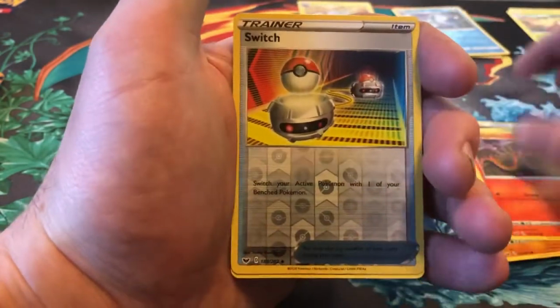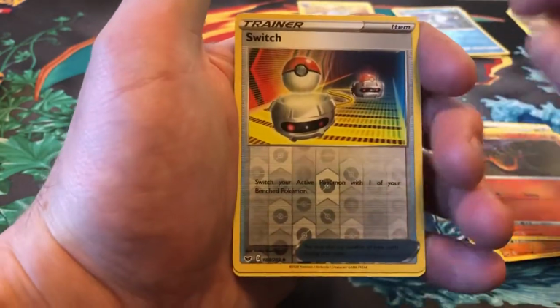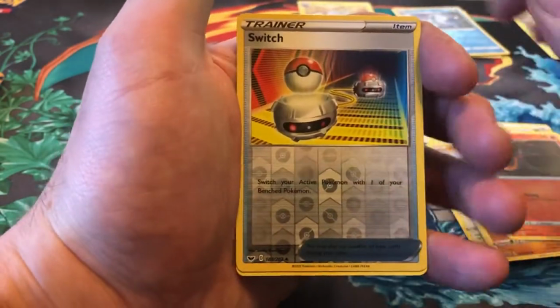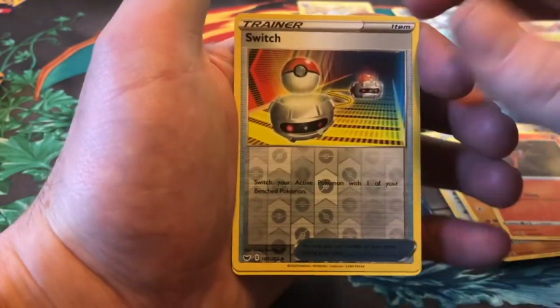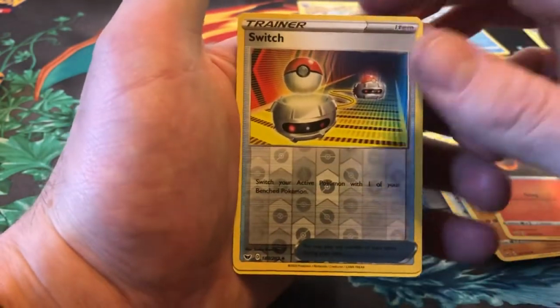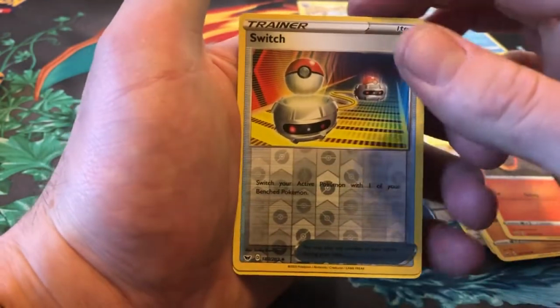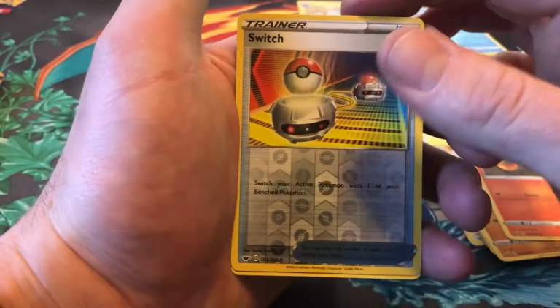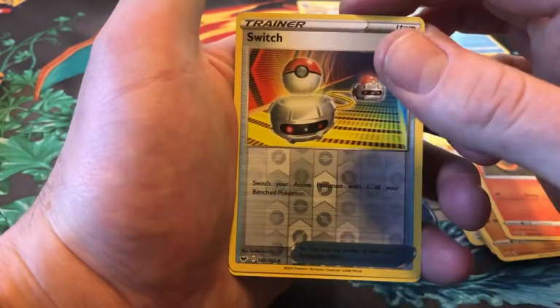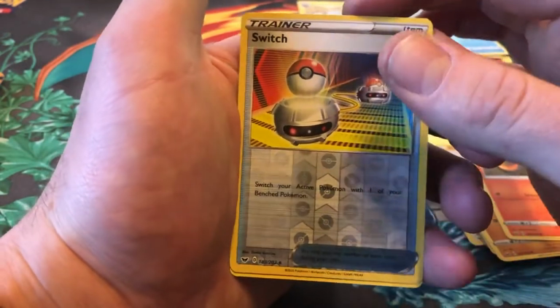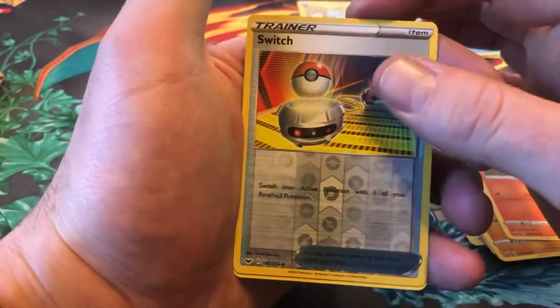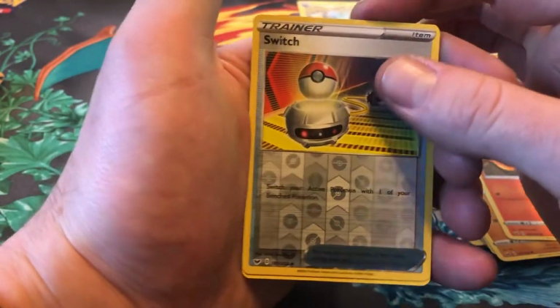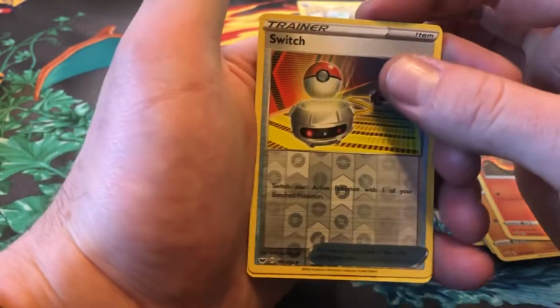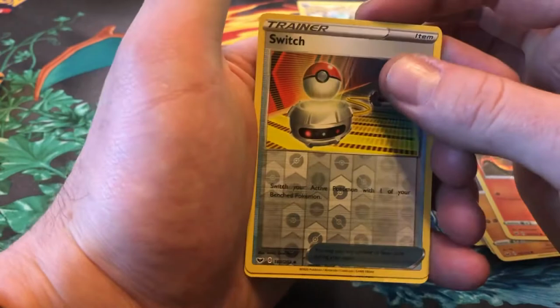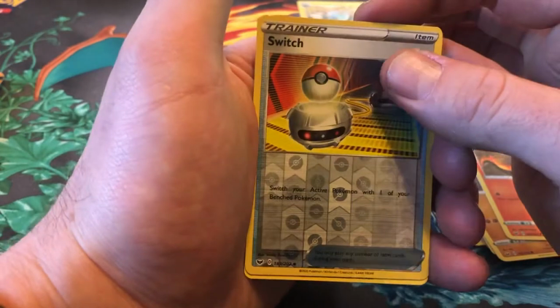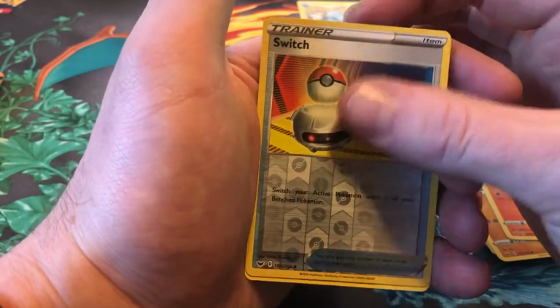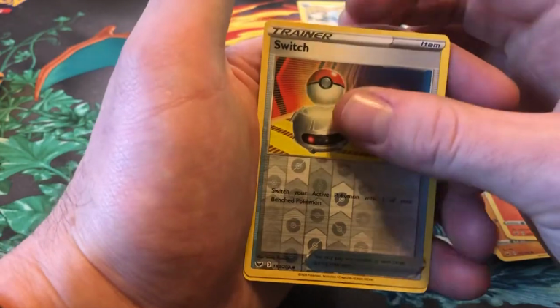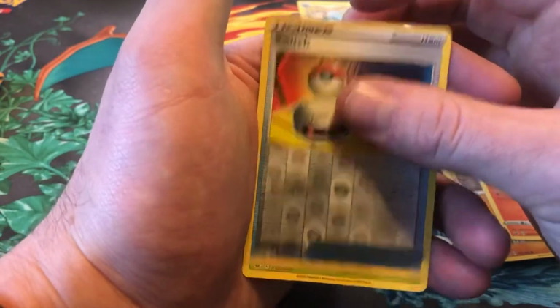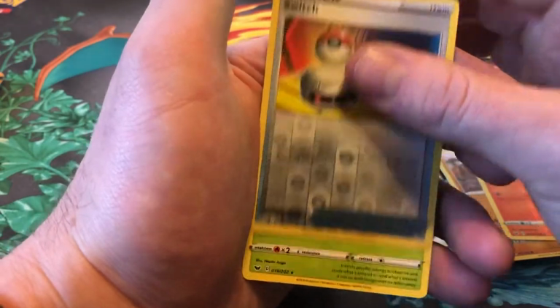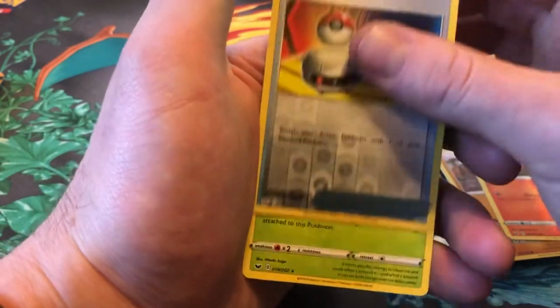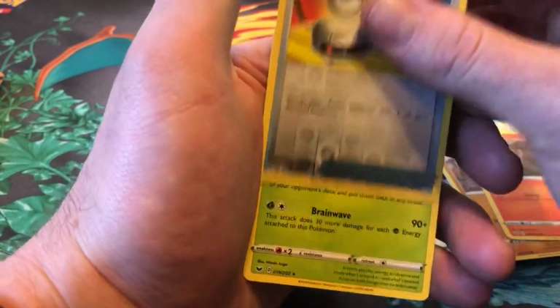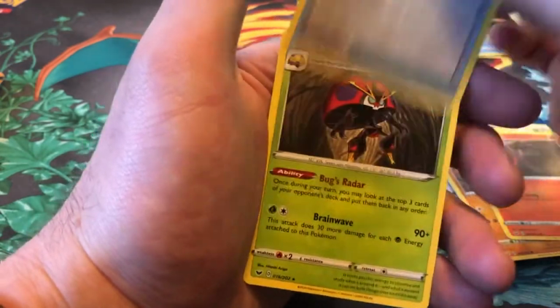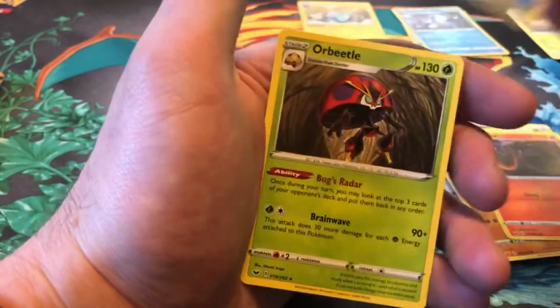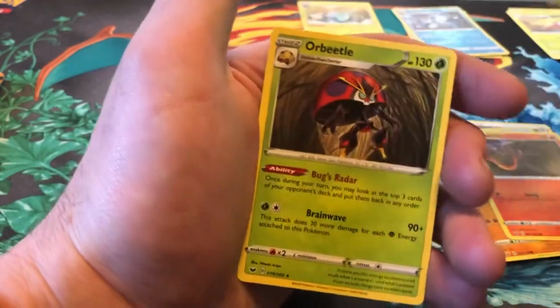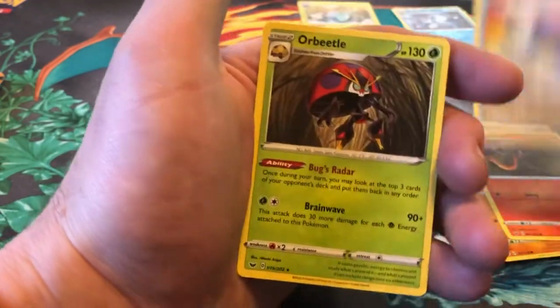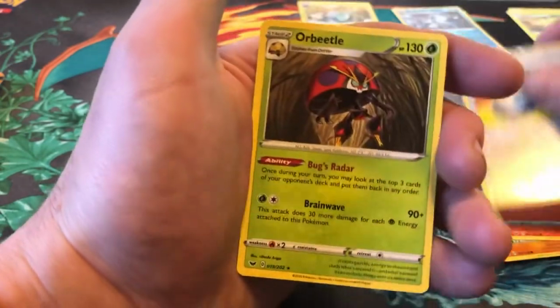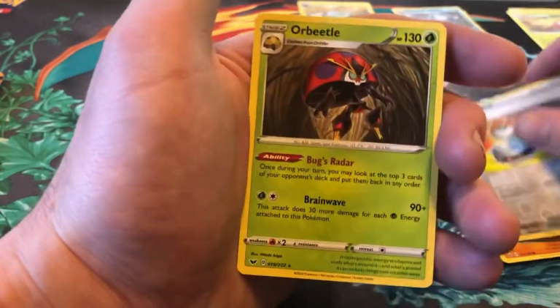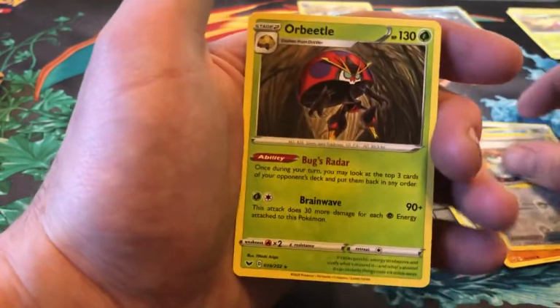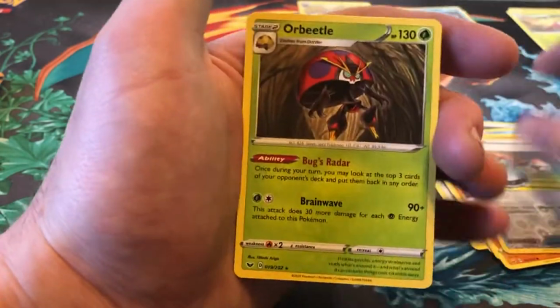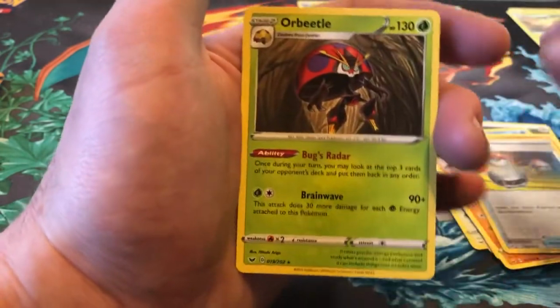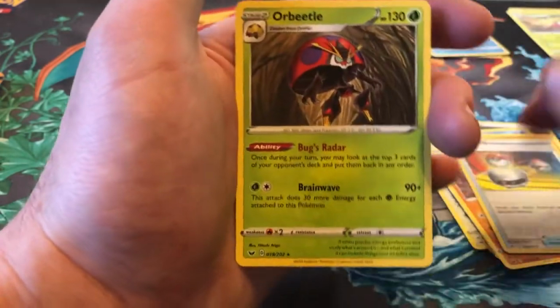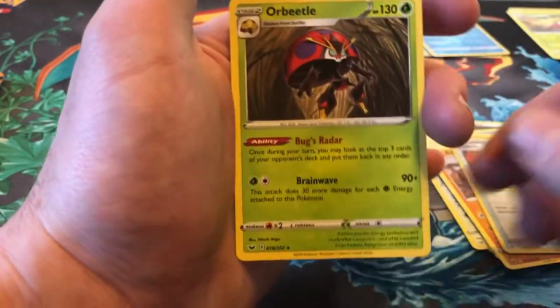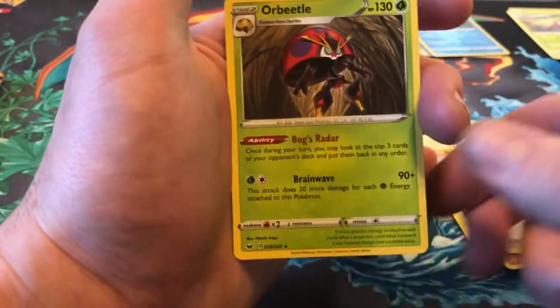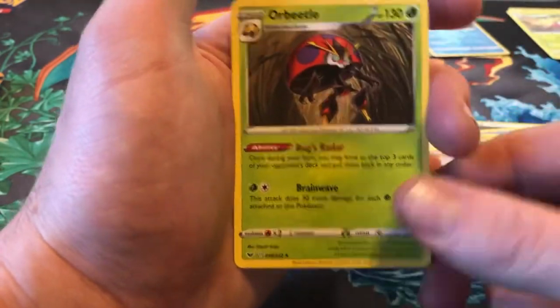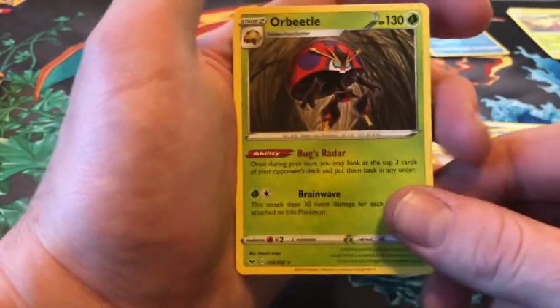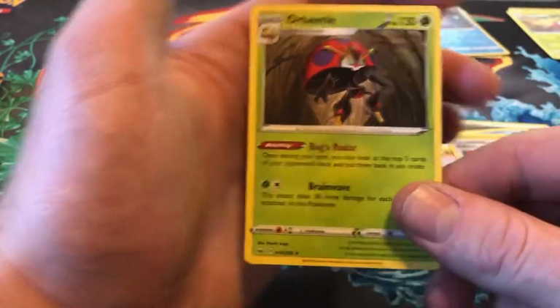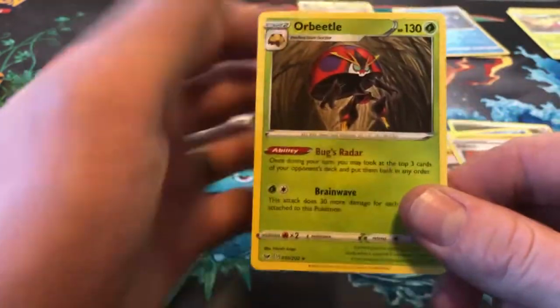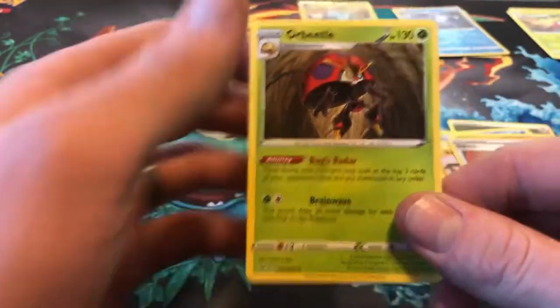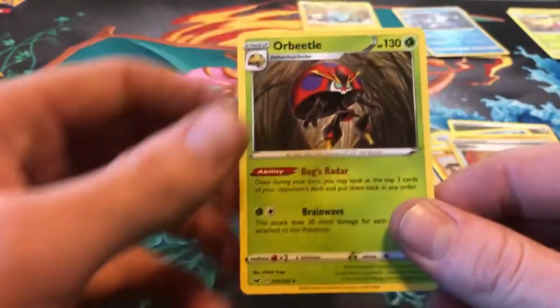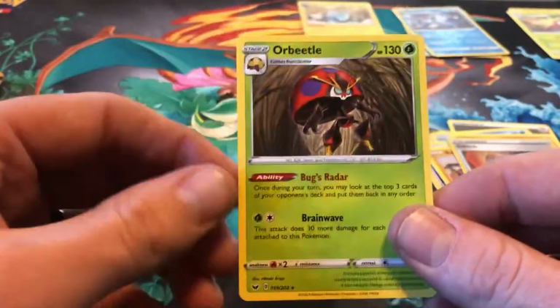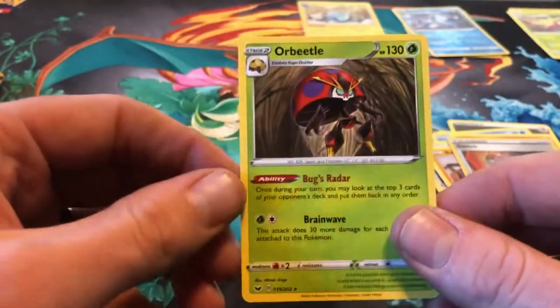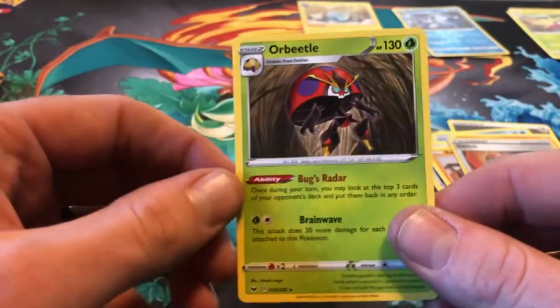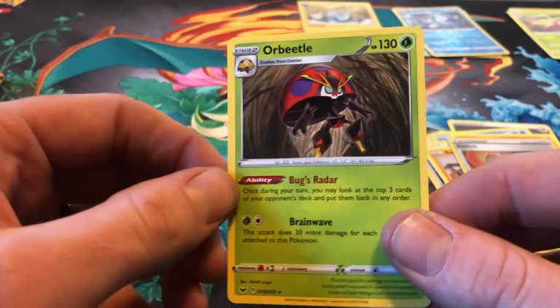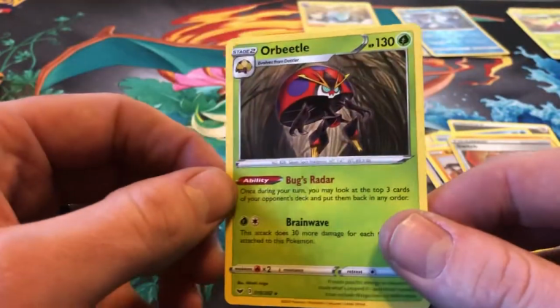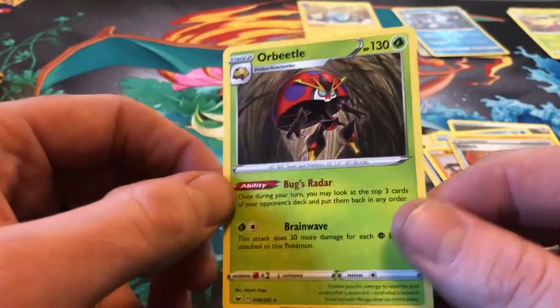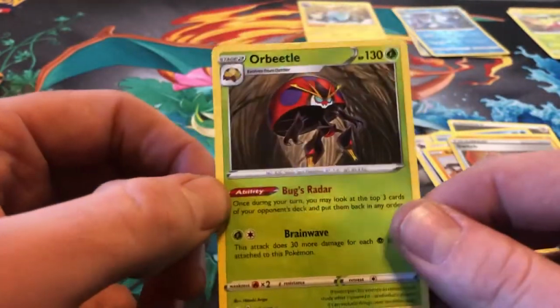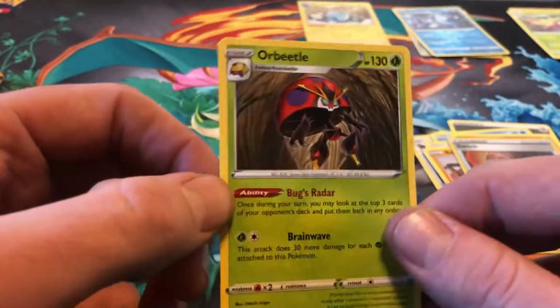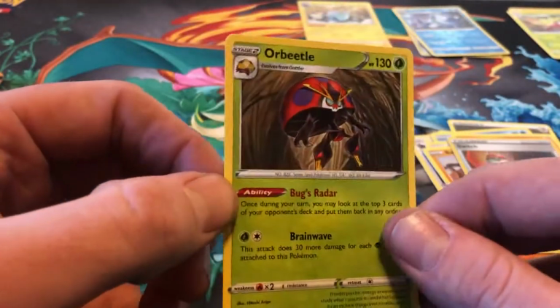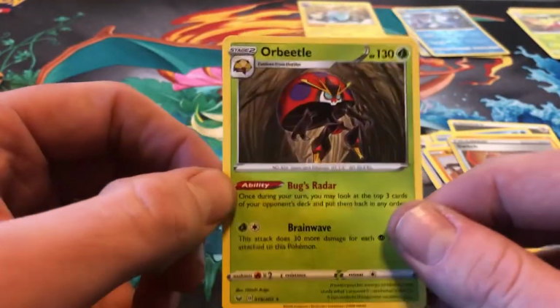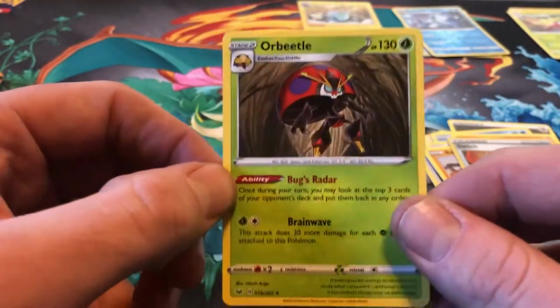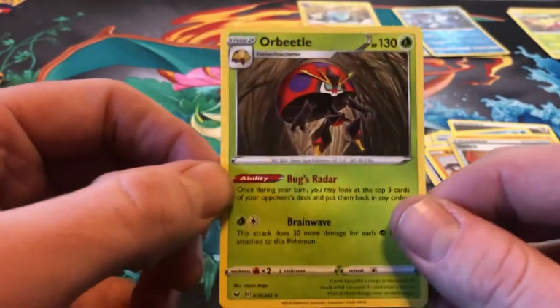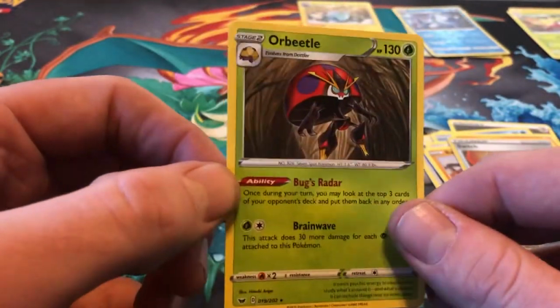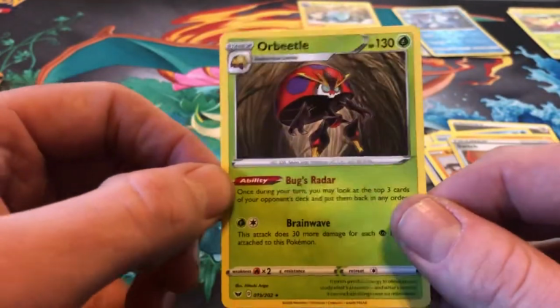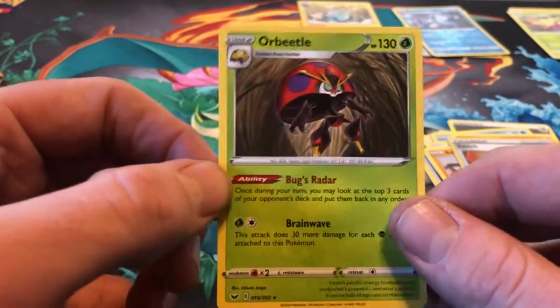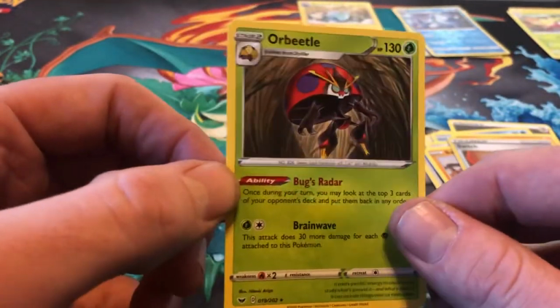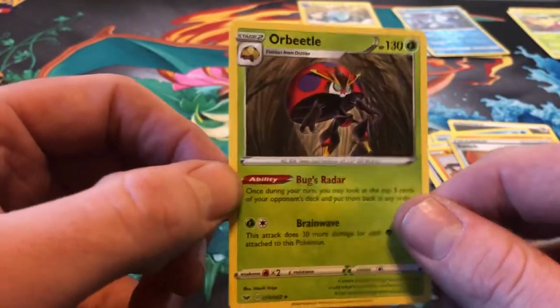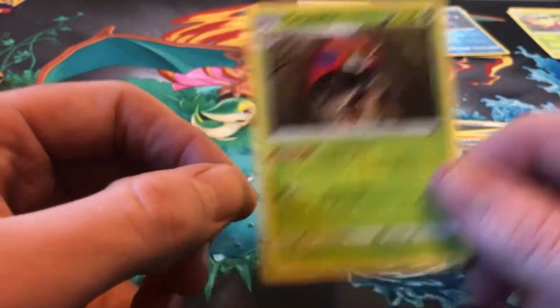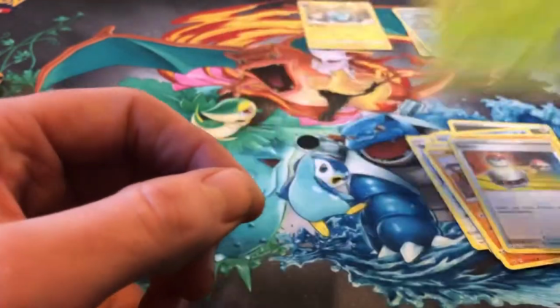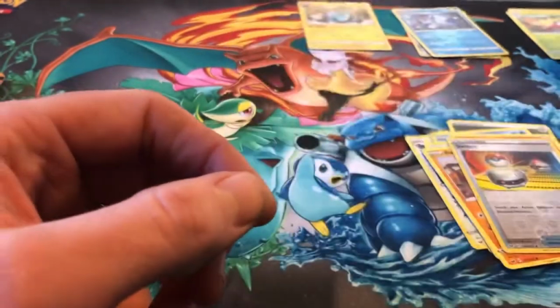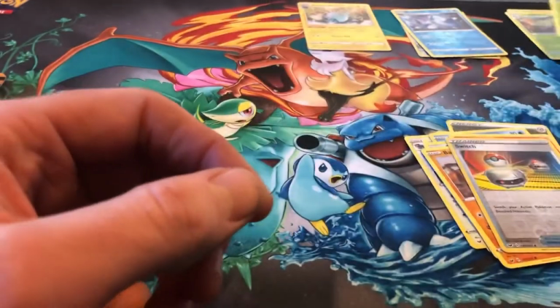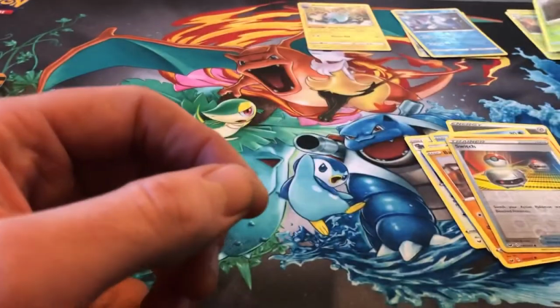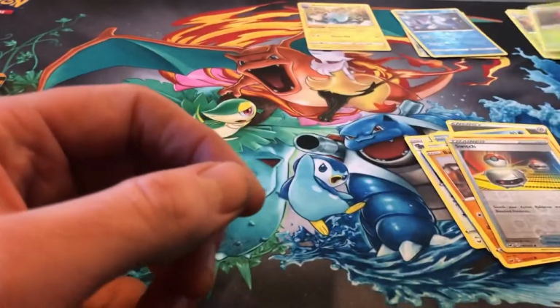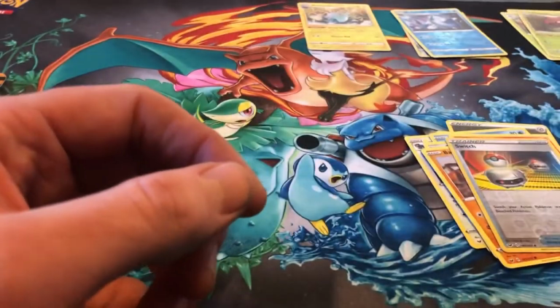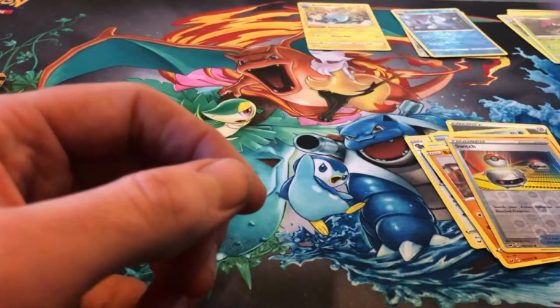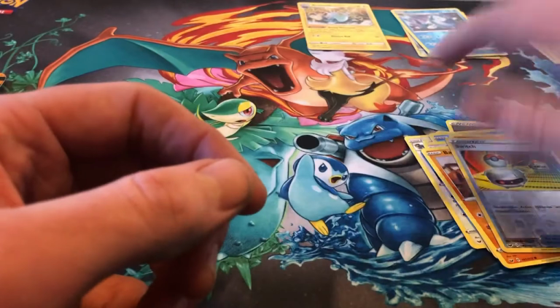The reverse is a Switch. And the rare is an Orbeetle, non-holographic.